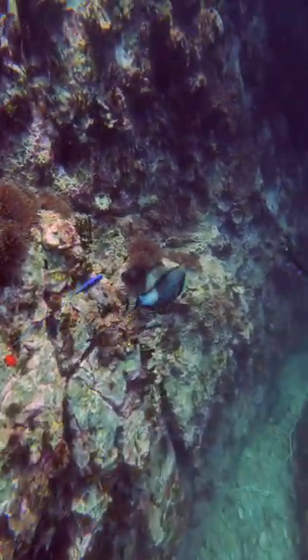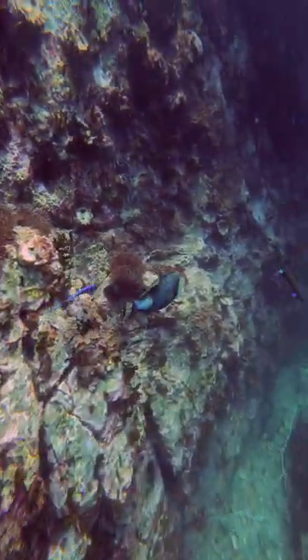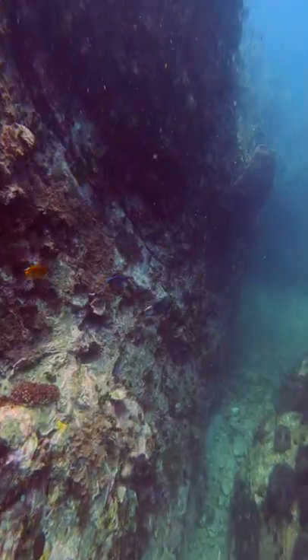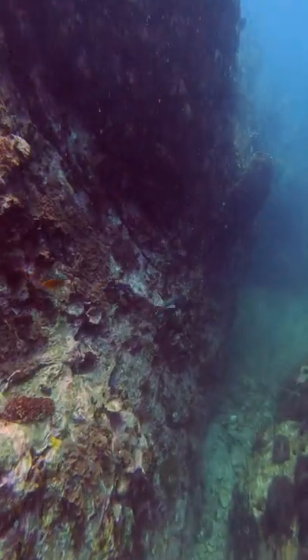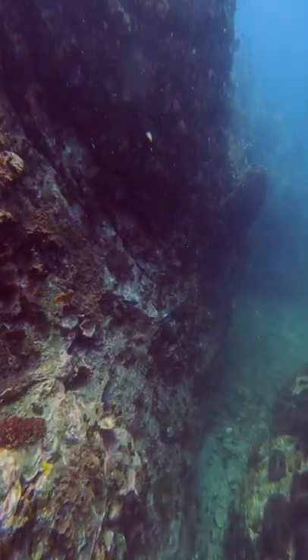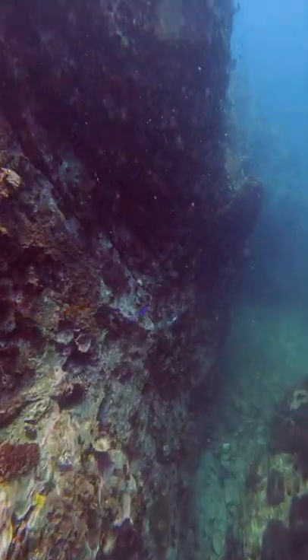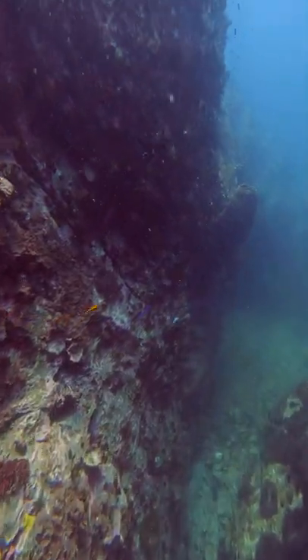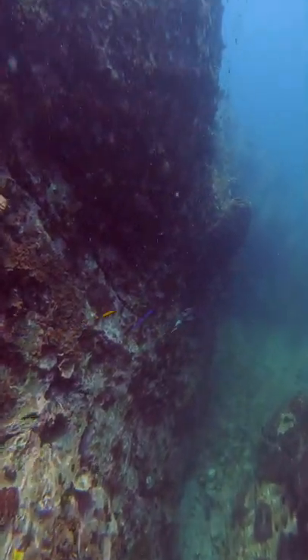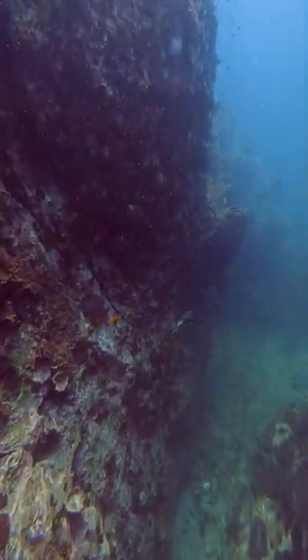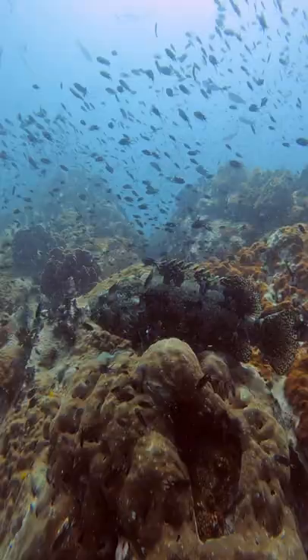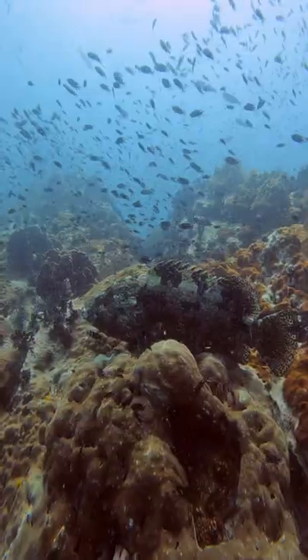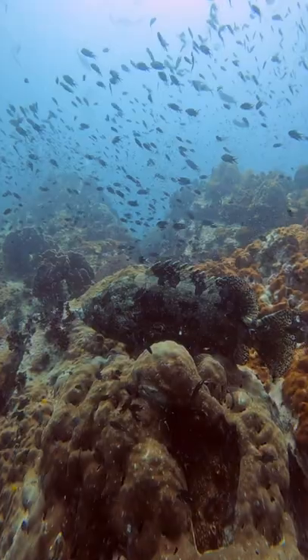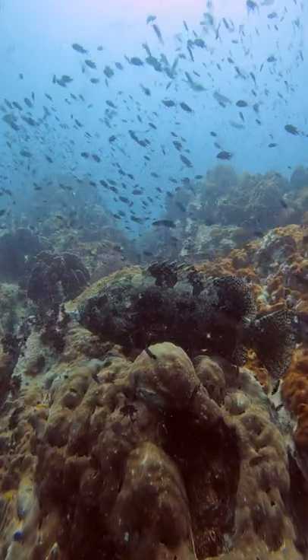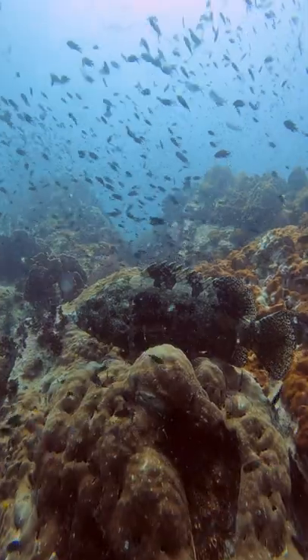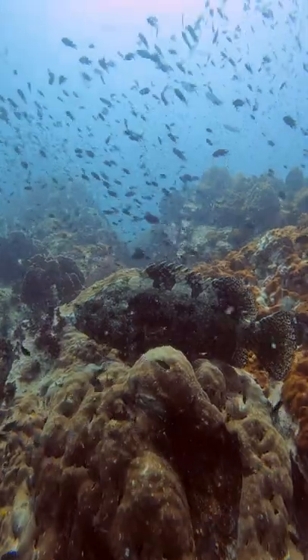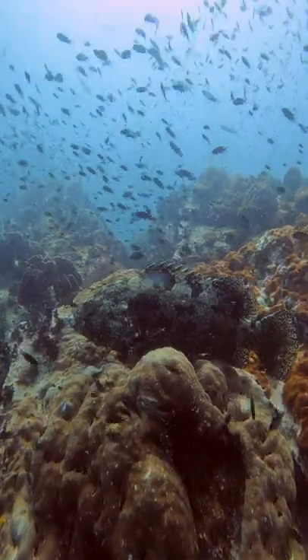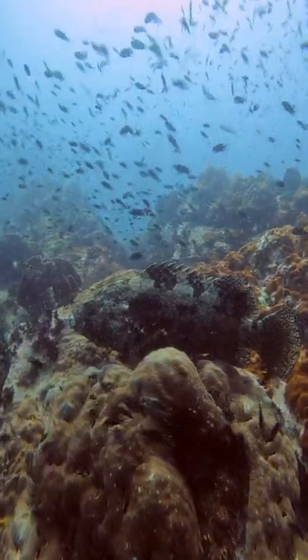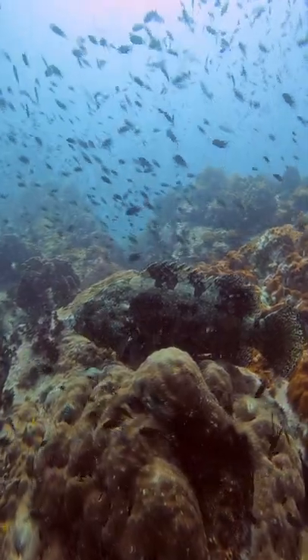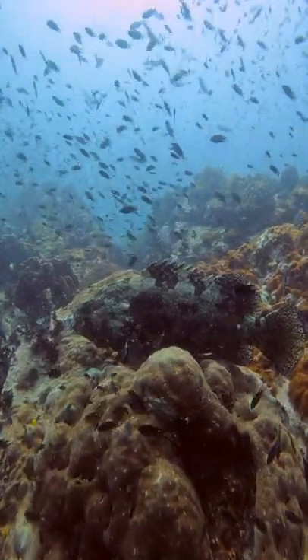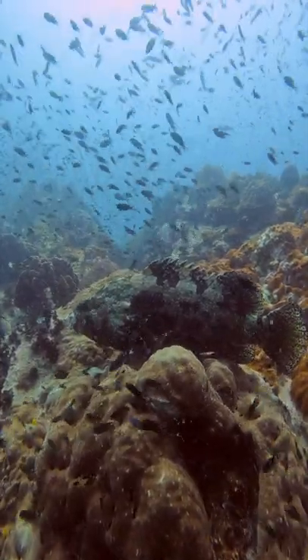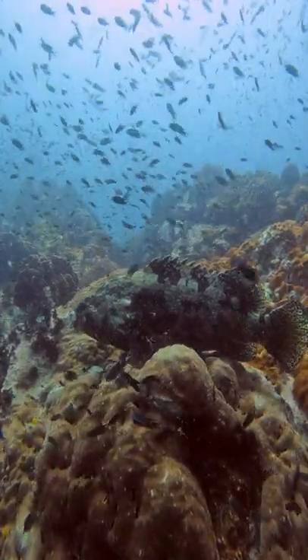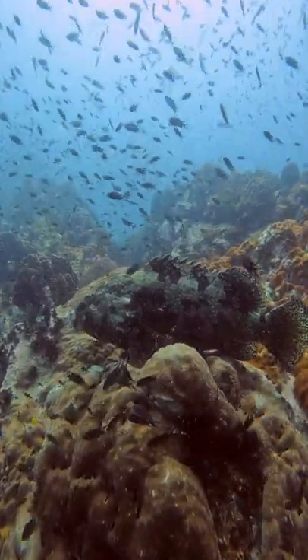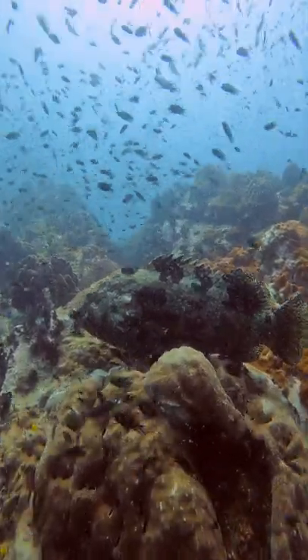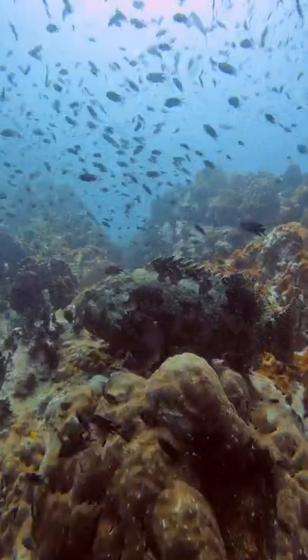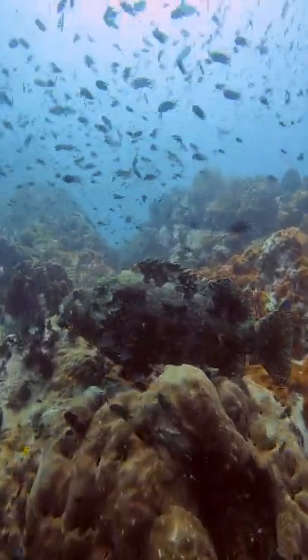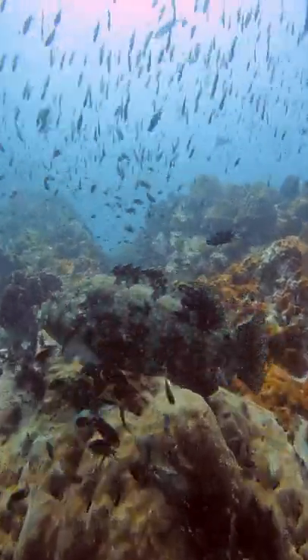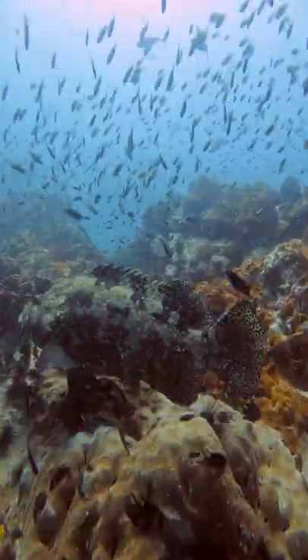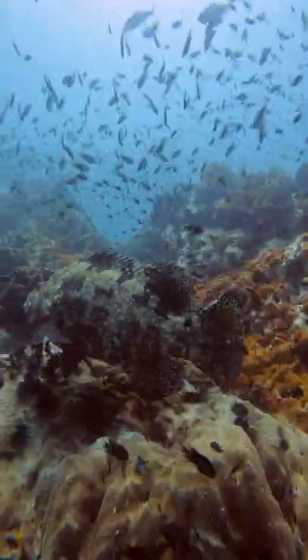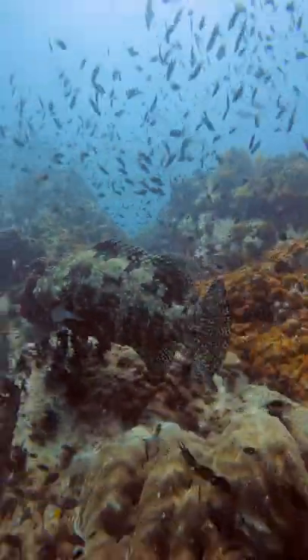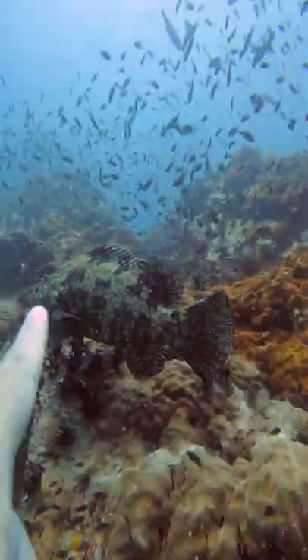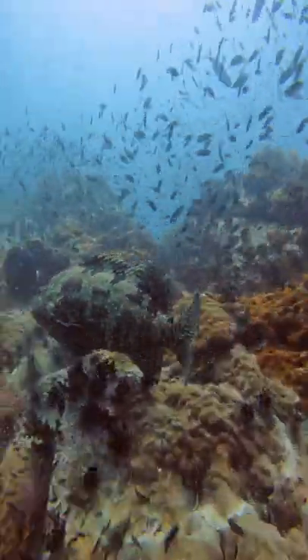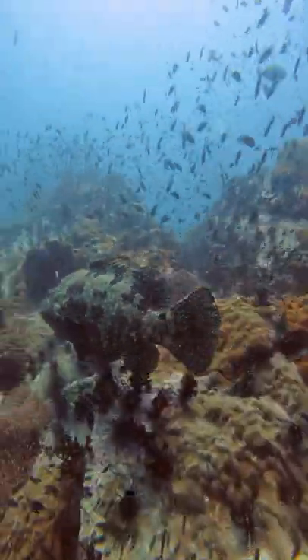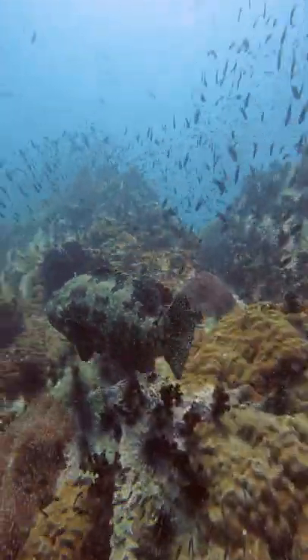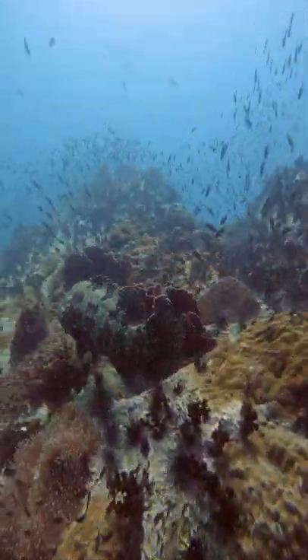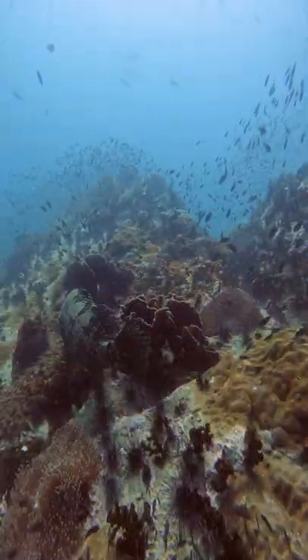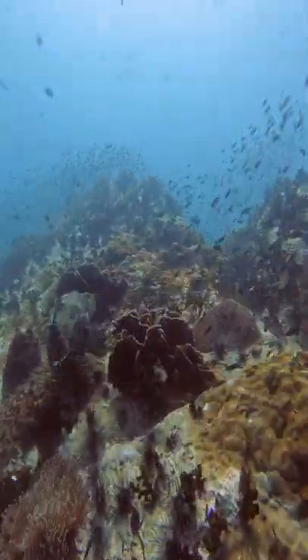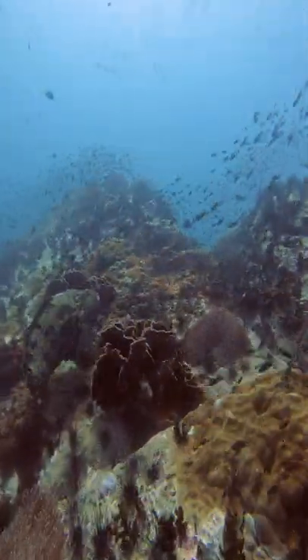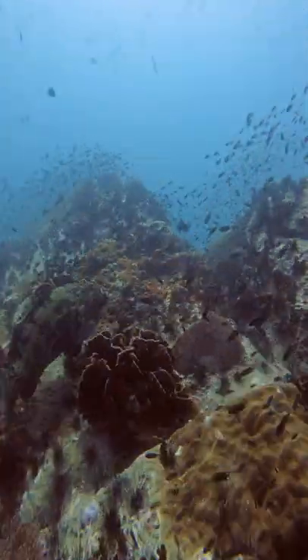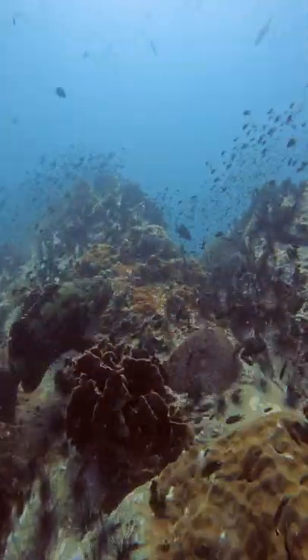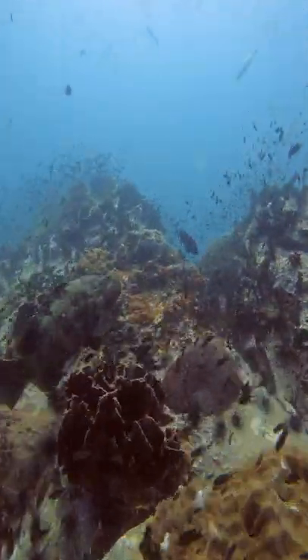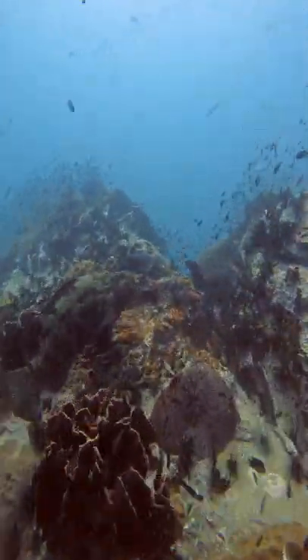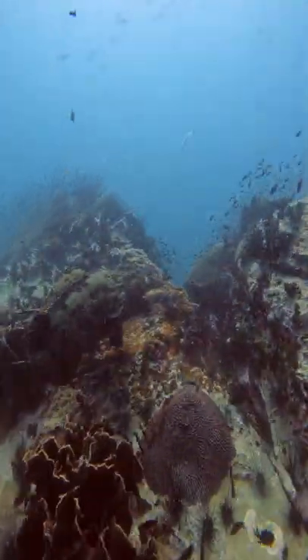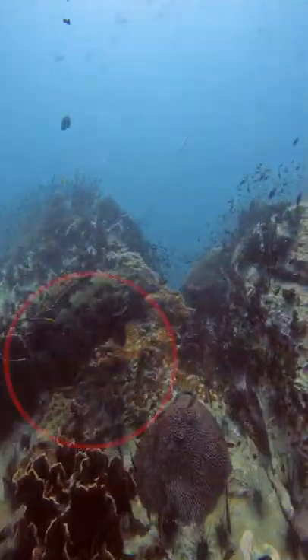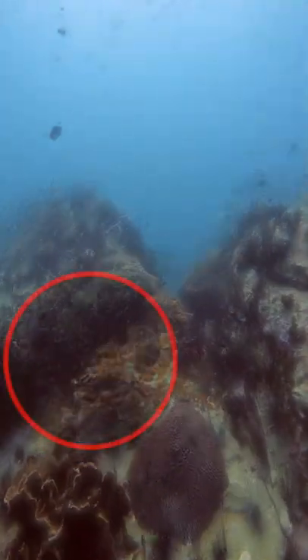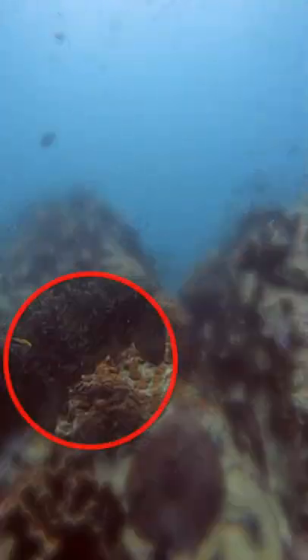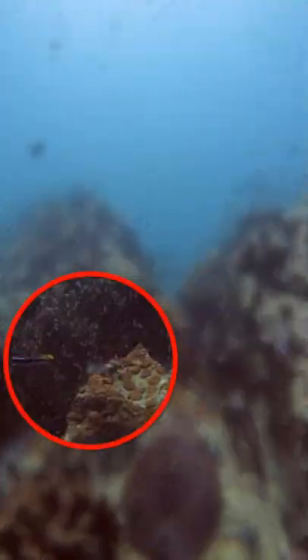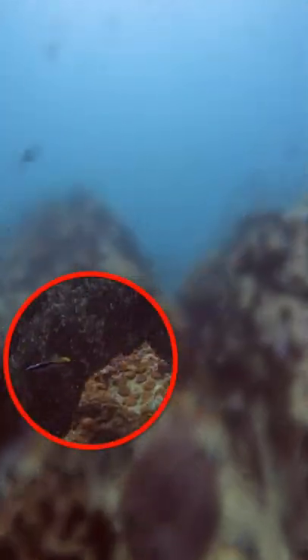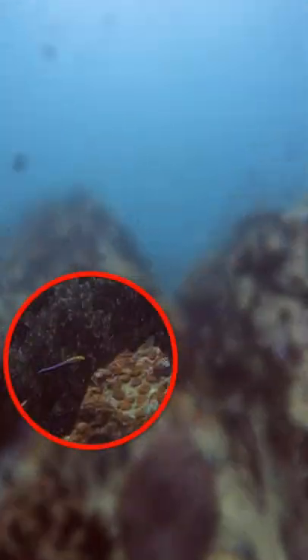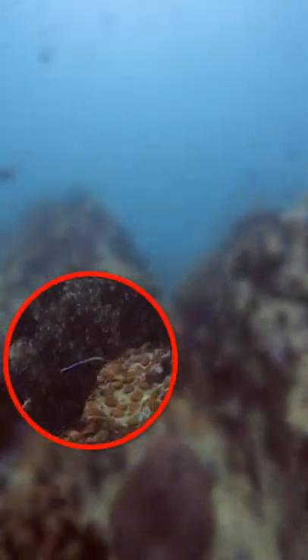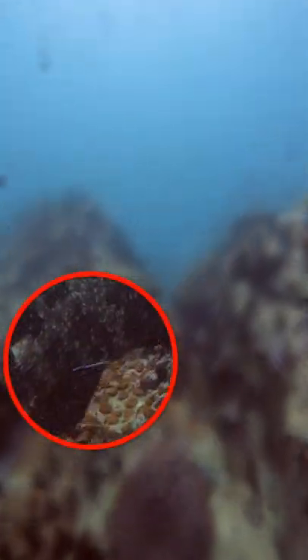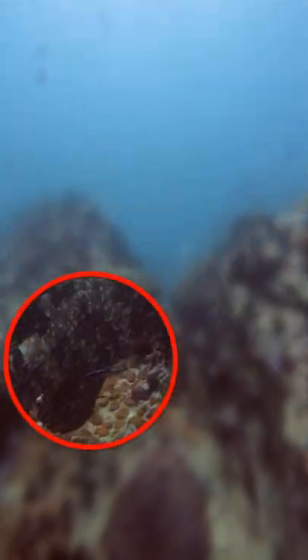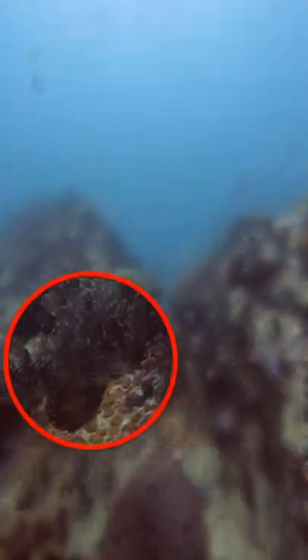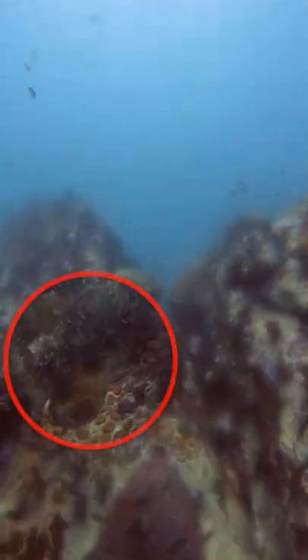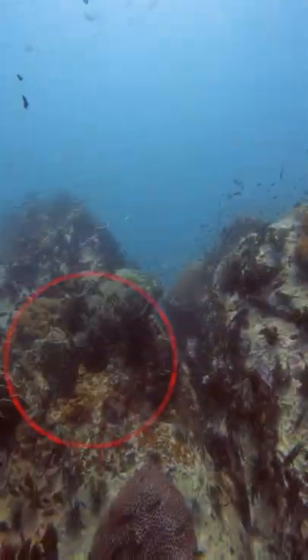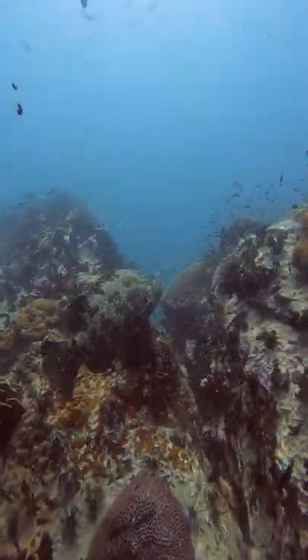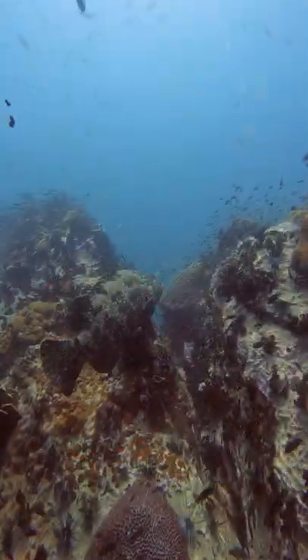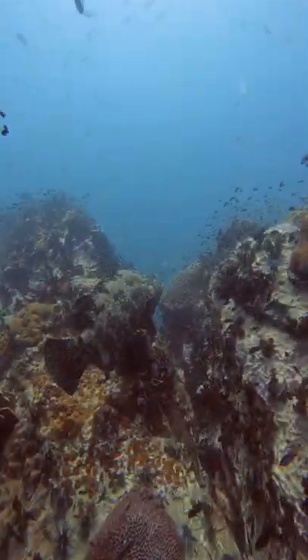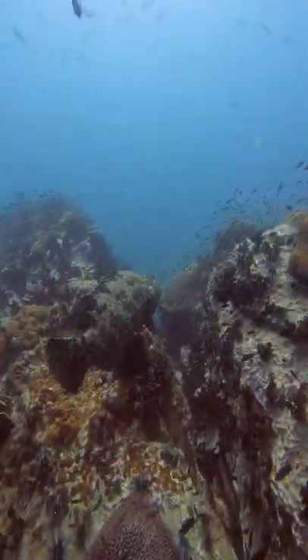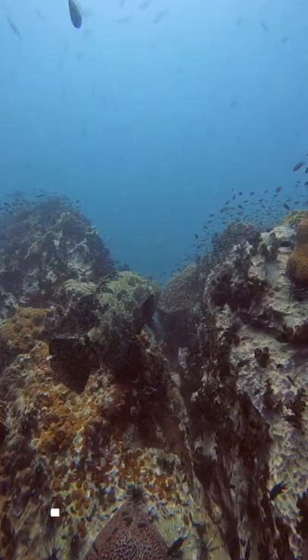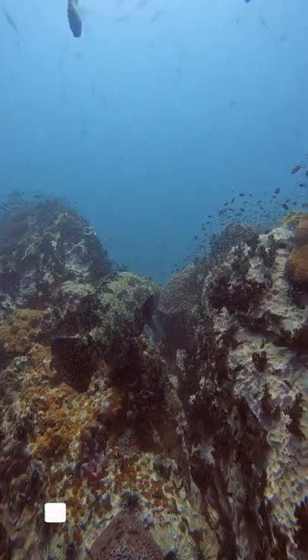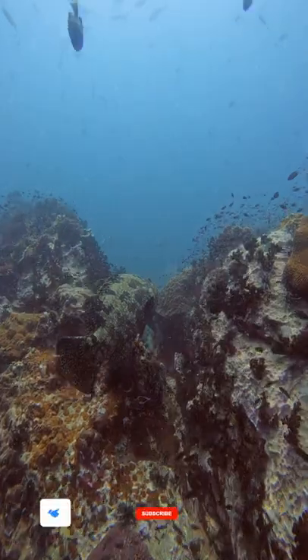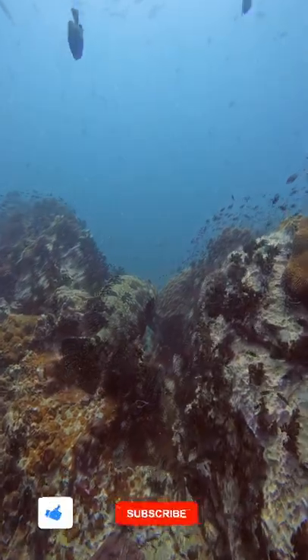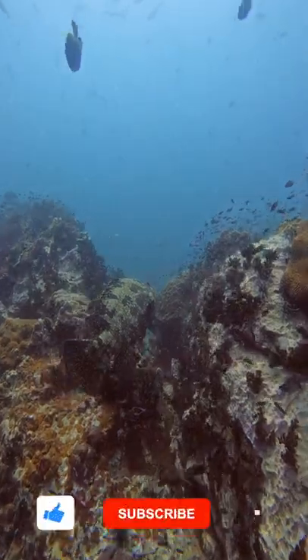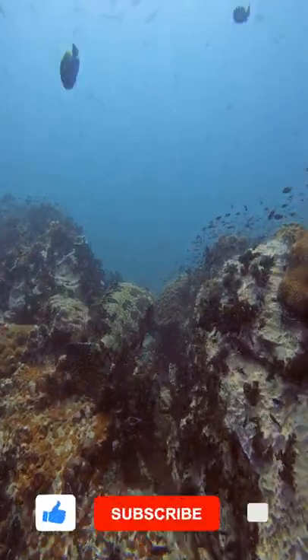For the grand finale, we saw a goliath grouper getting cleaned by the cleaning fish. Then we deployed the surface marker, looking forward to the second dive in the shipwreck and for shy naked dive.